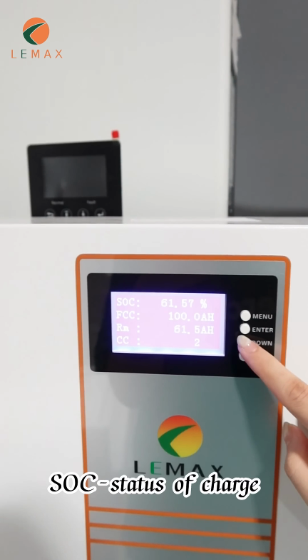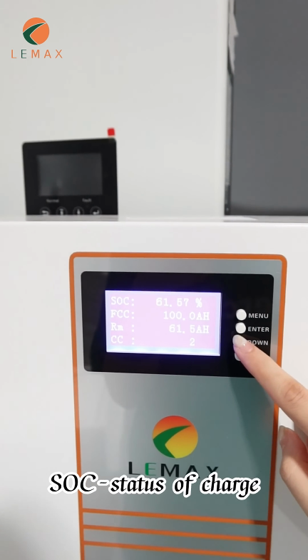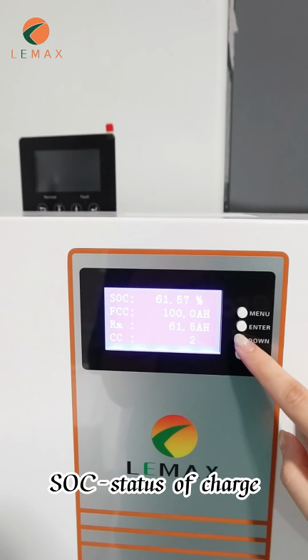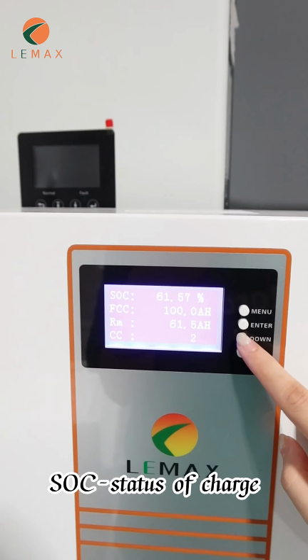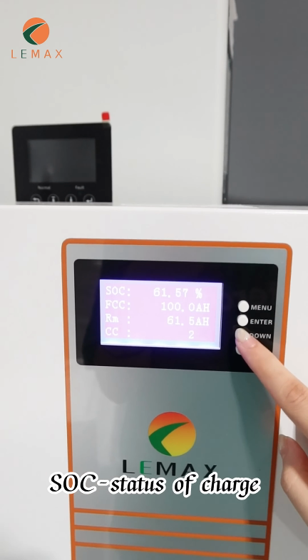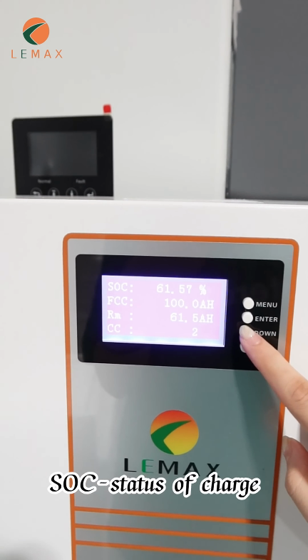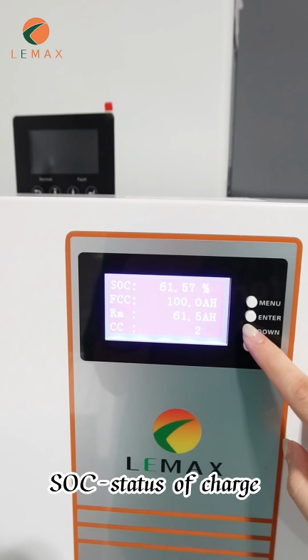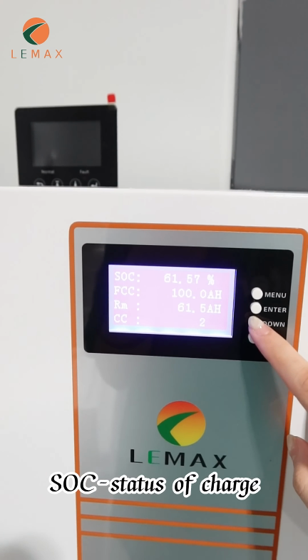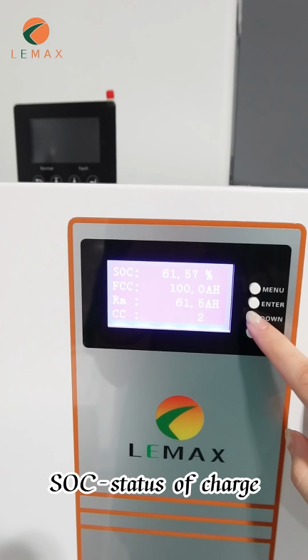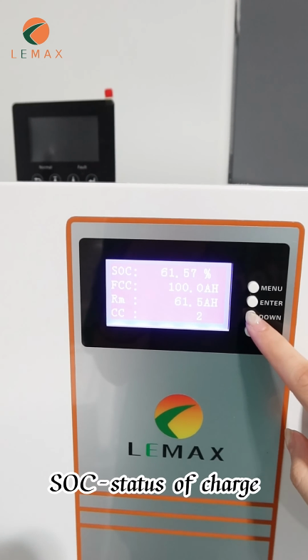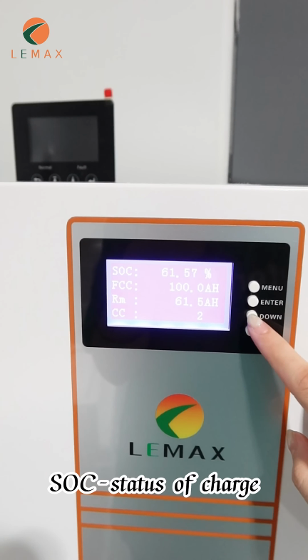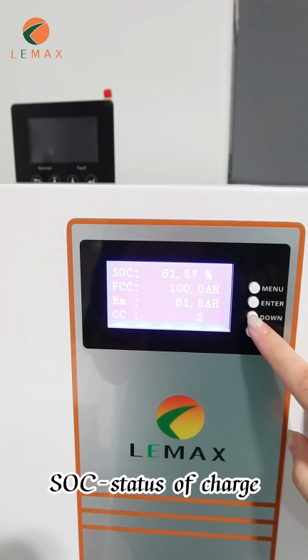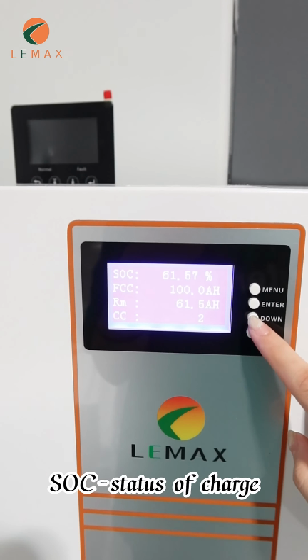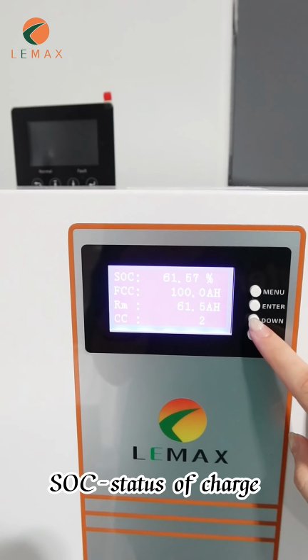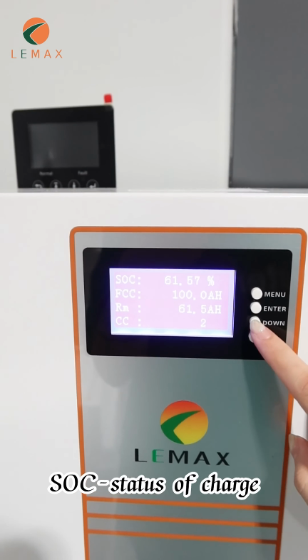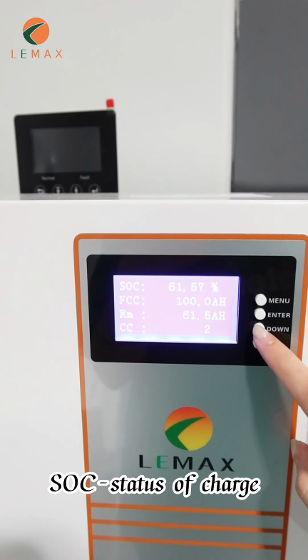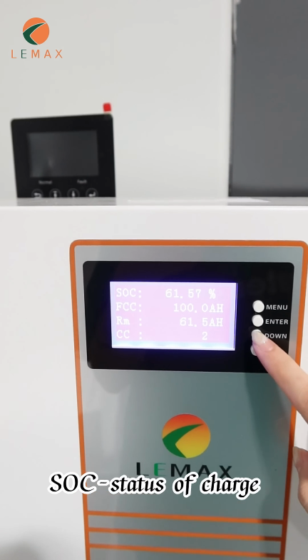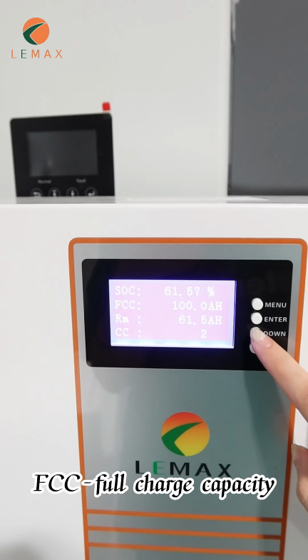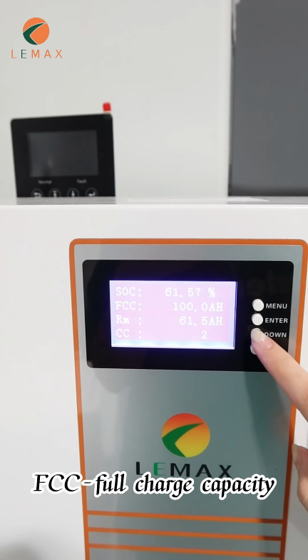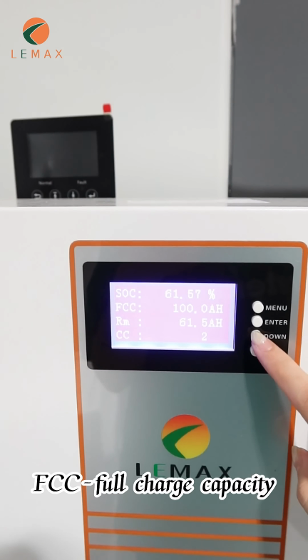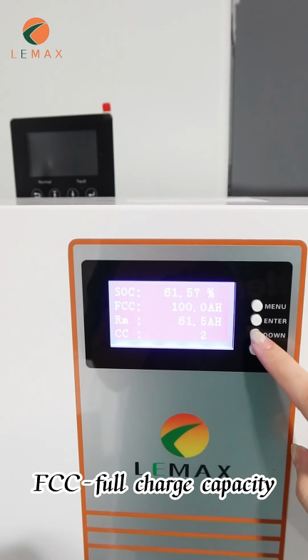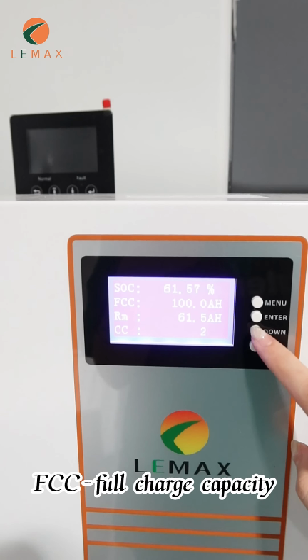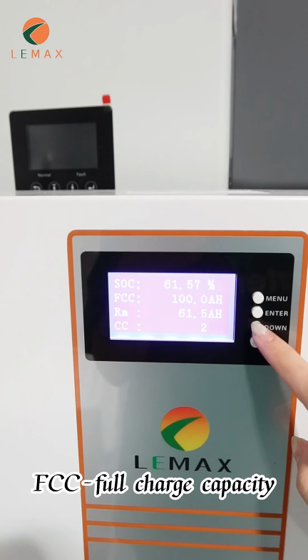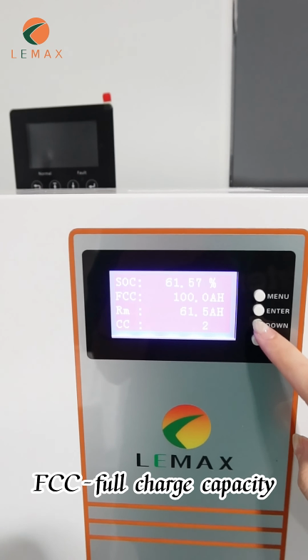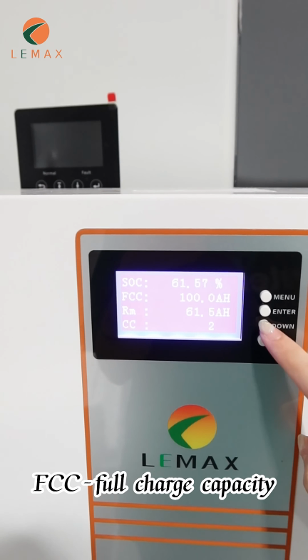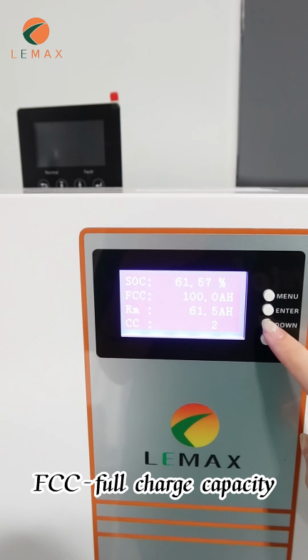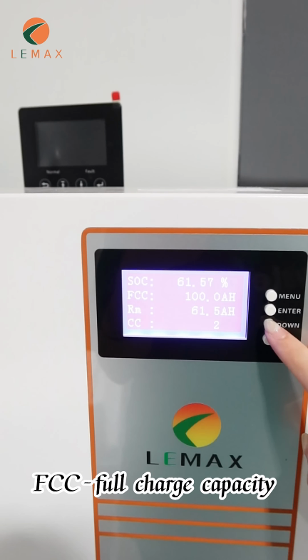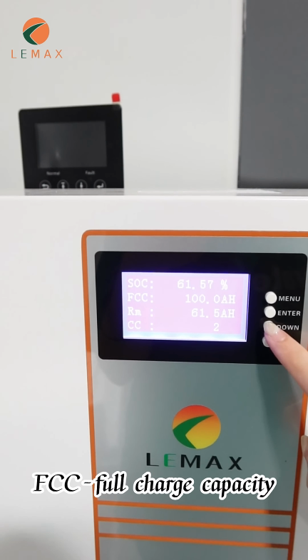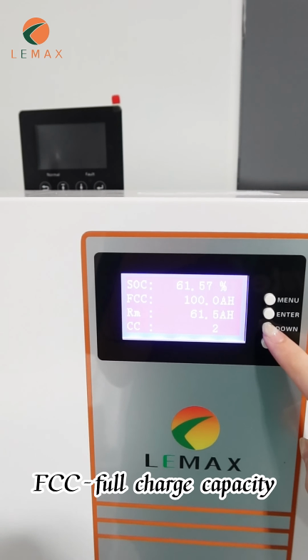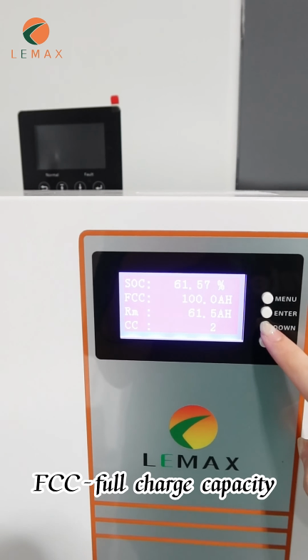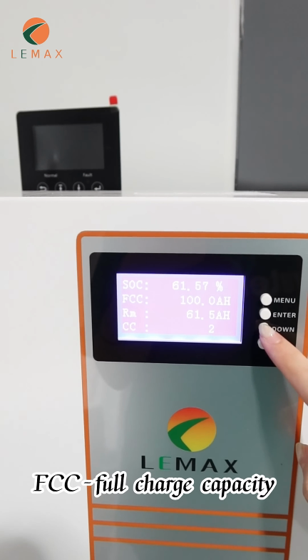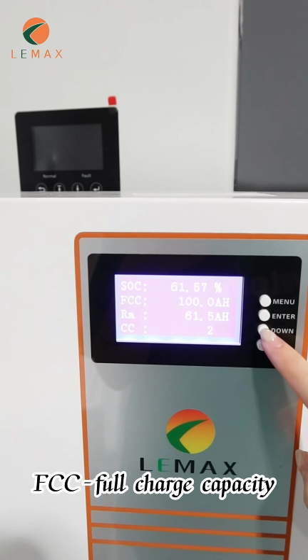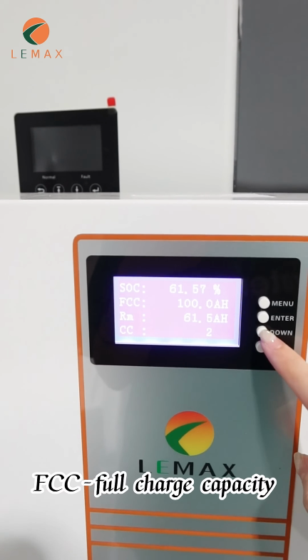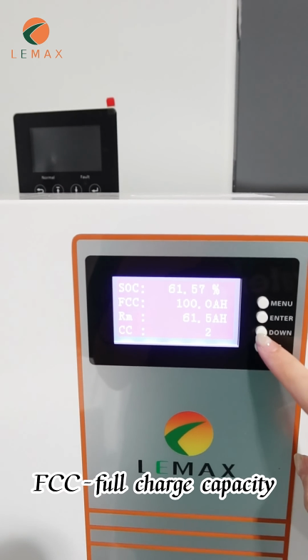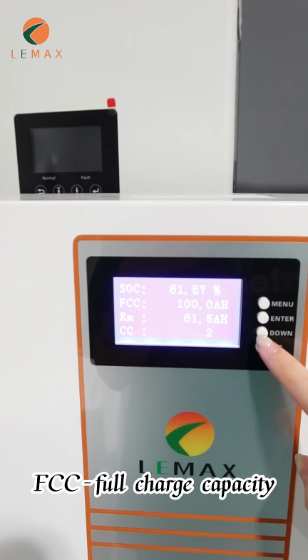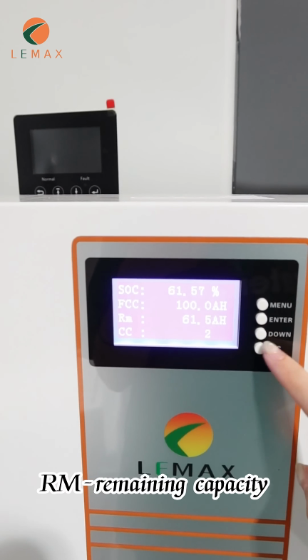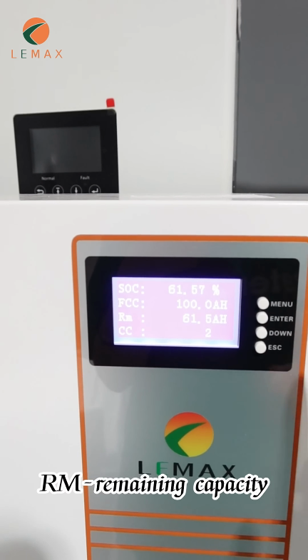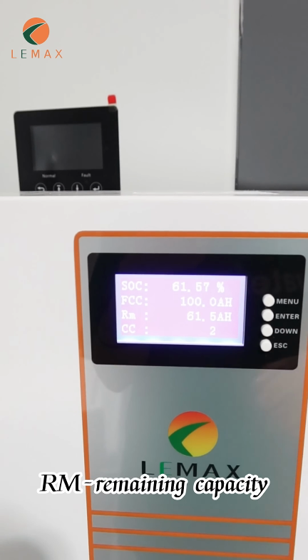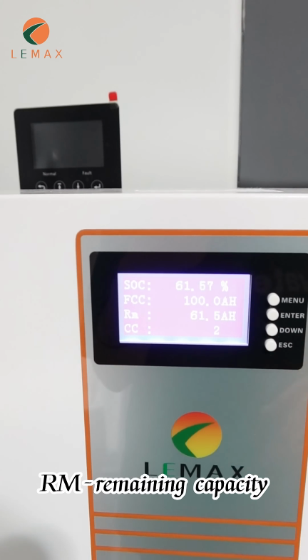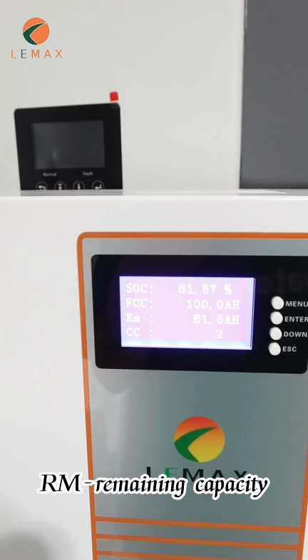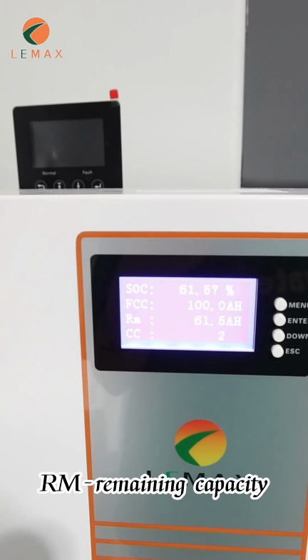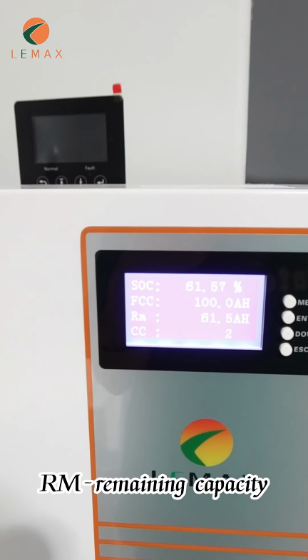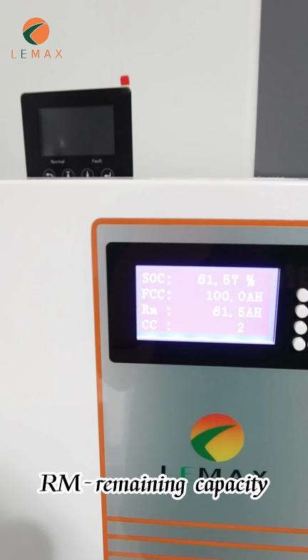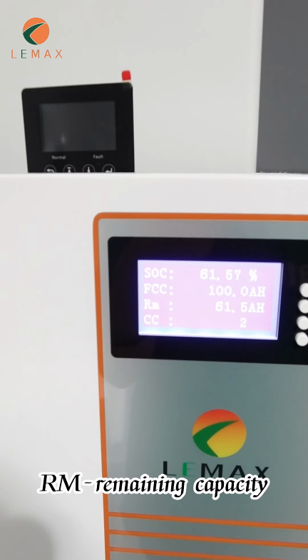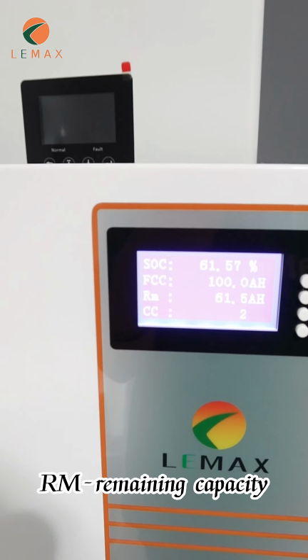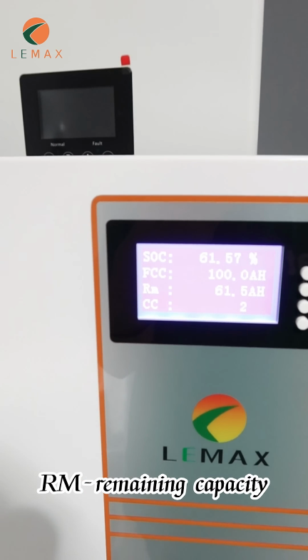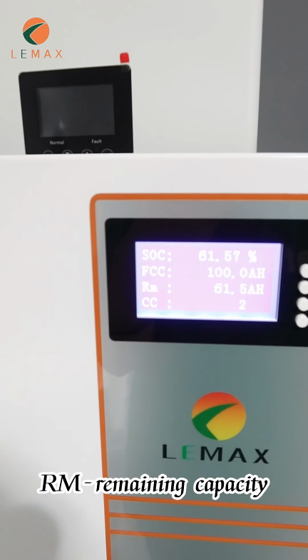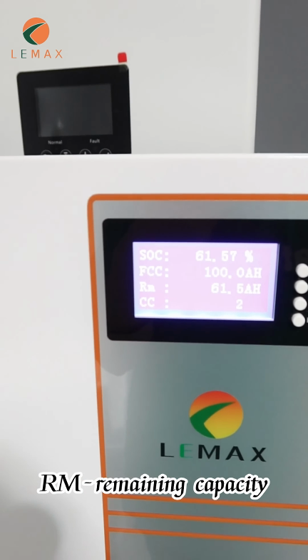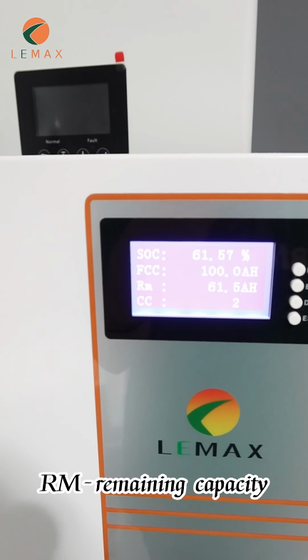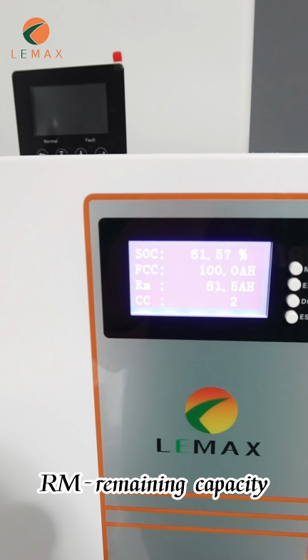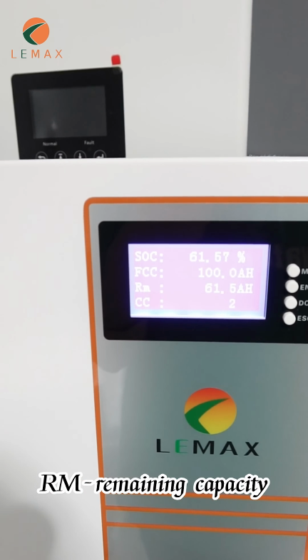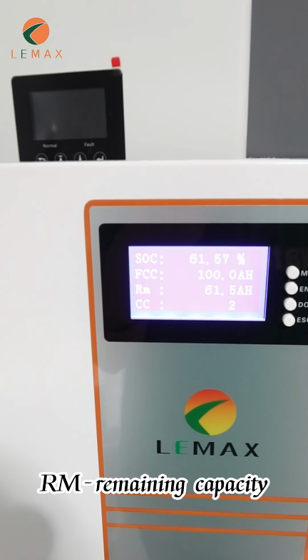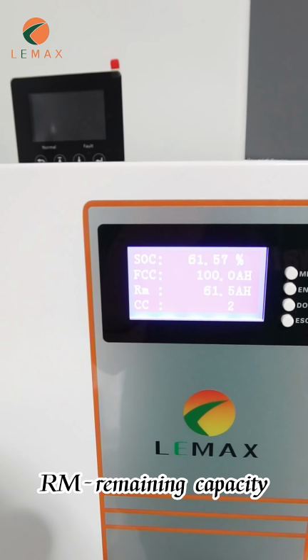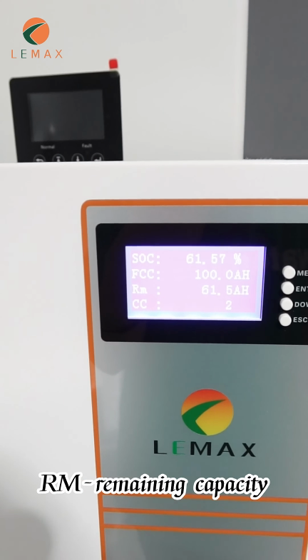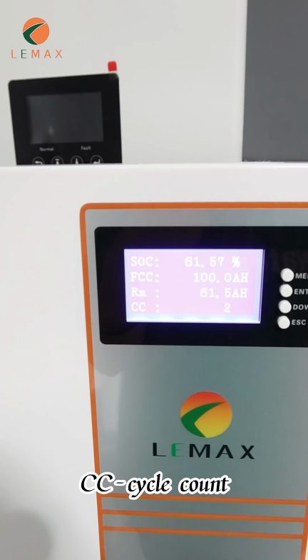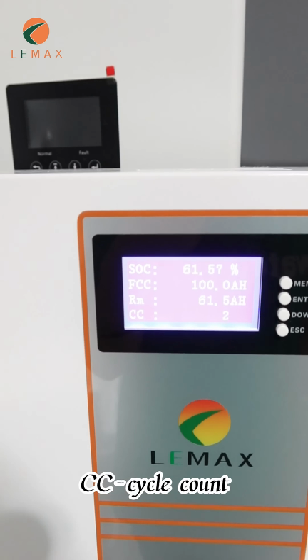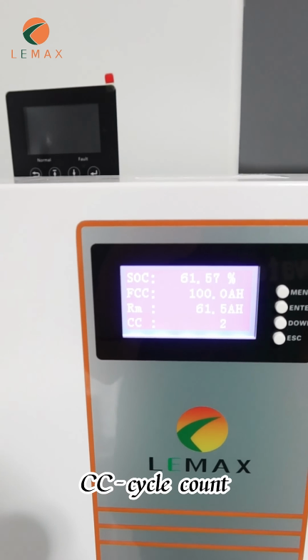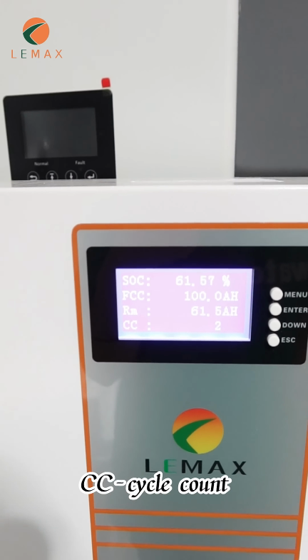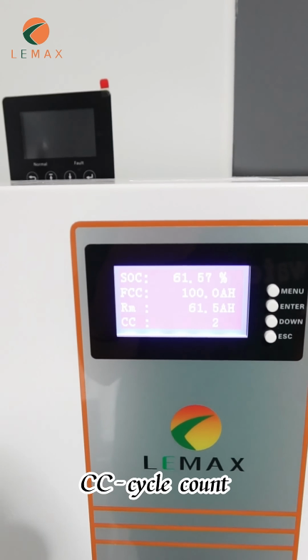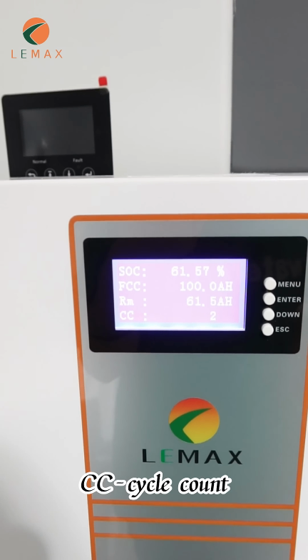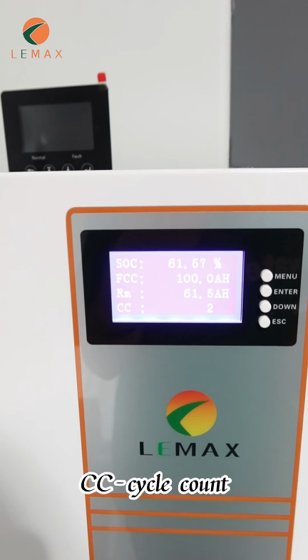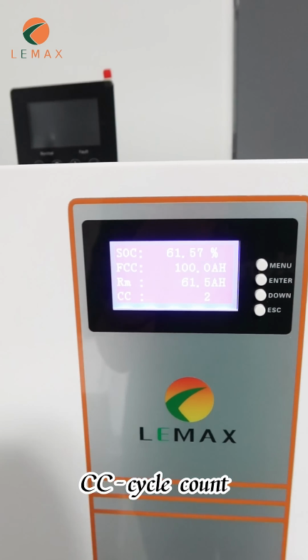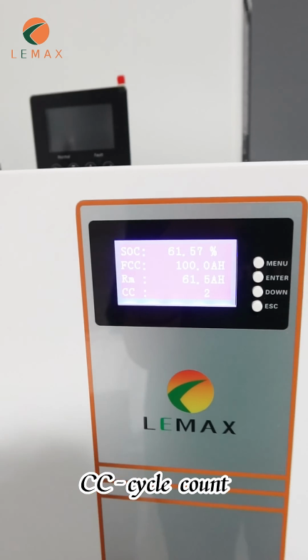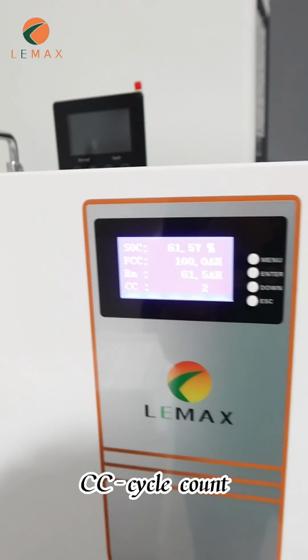SOC — state of charge. FCC — full charge capacity. RM — remaining capacity. CC — cycle count.